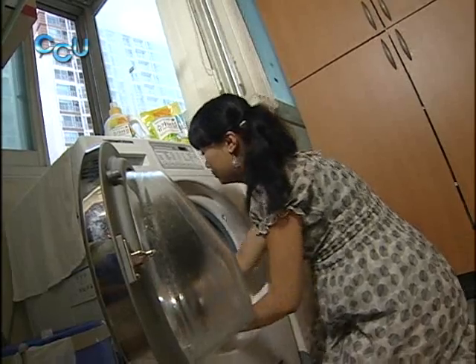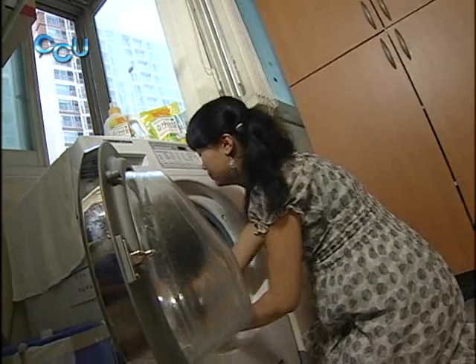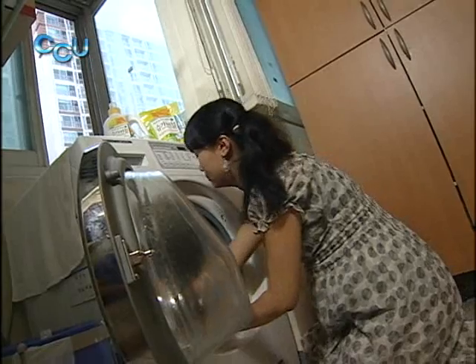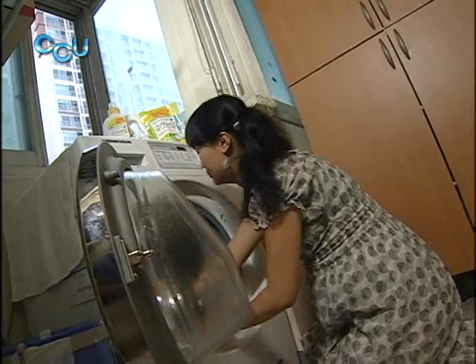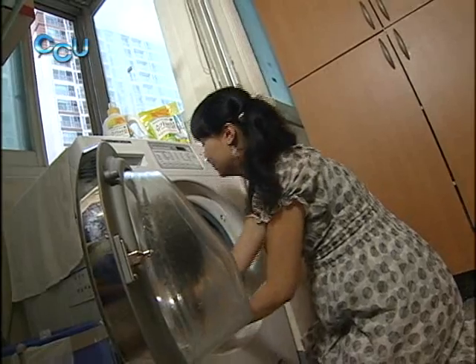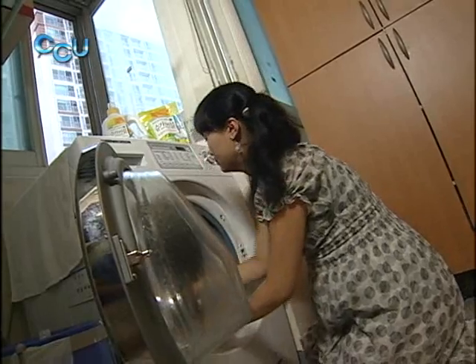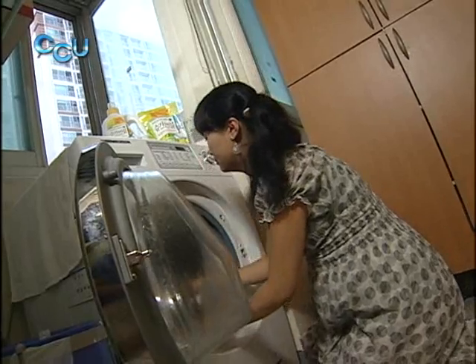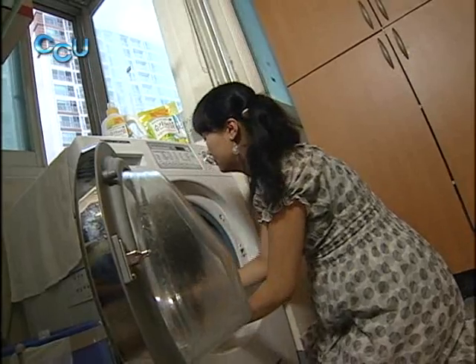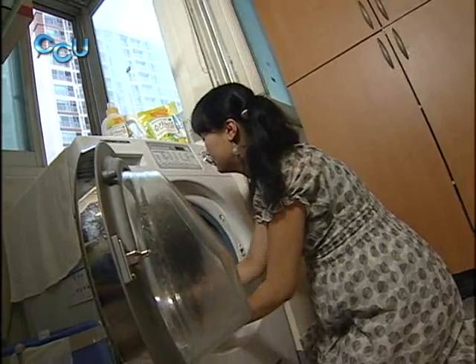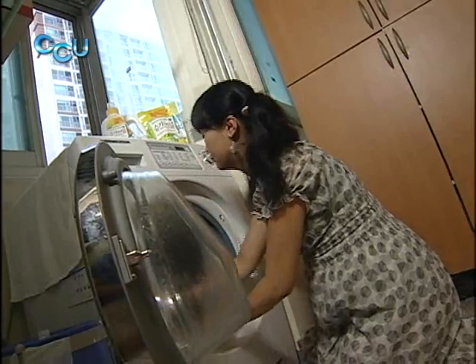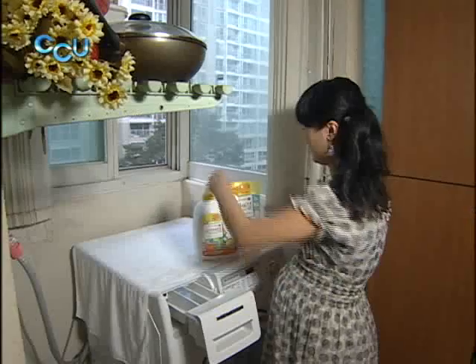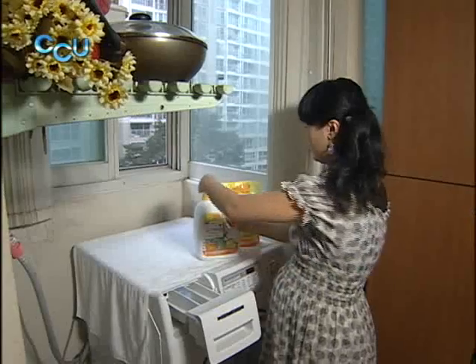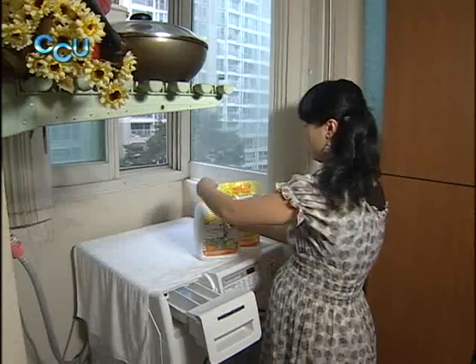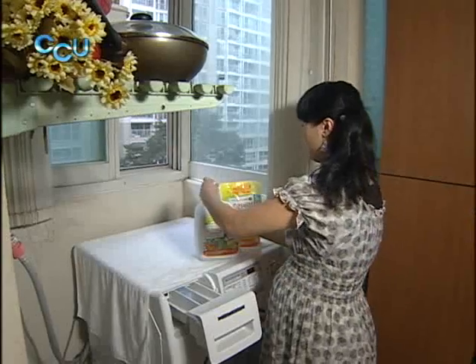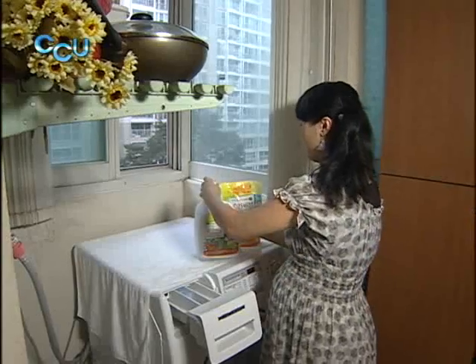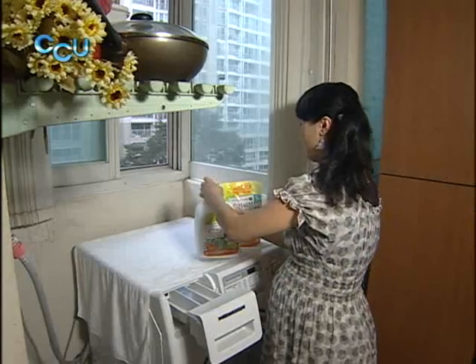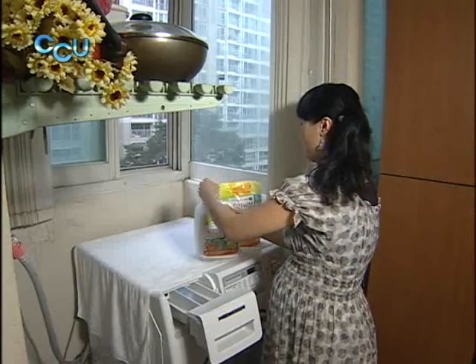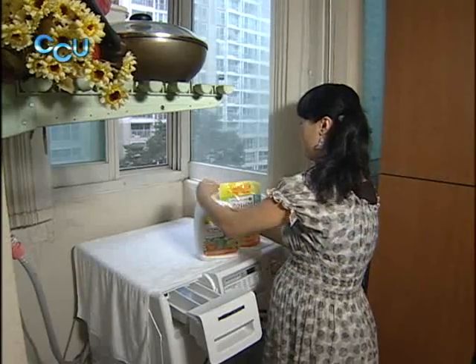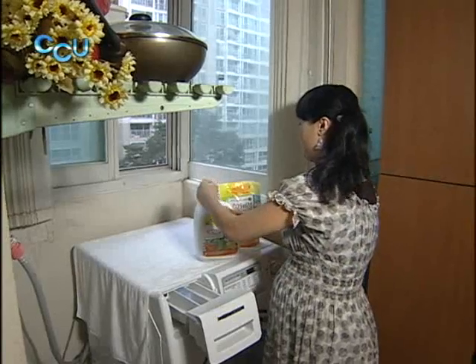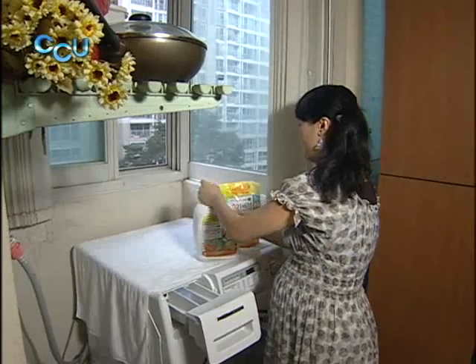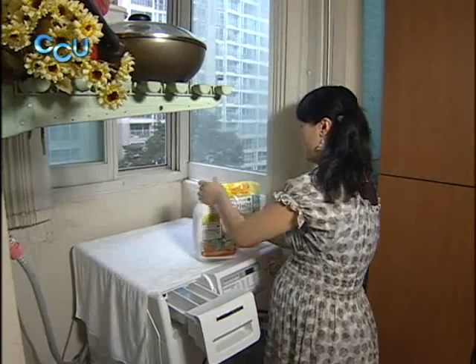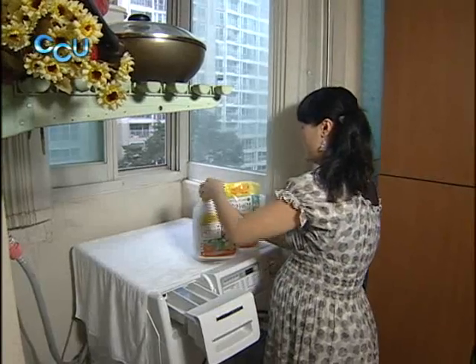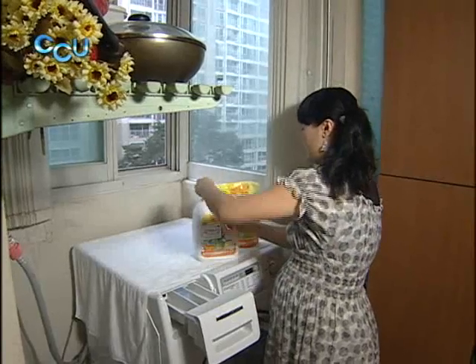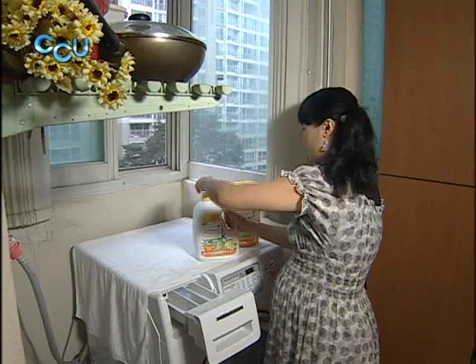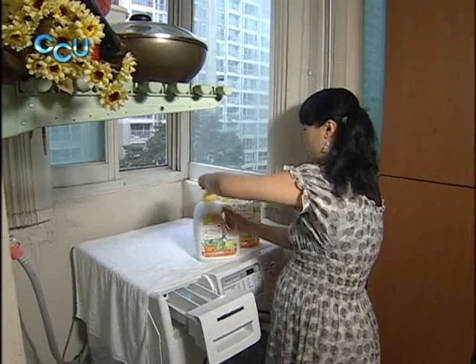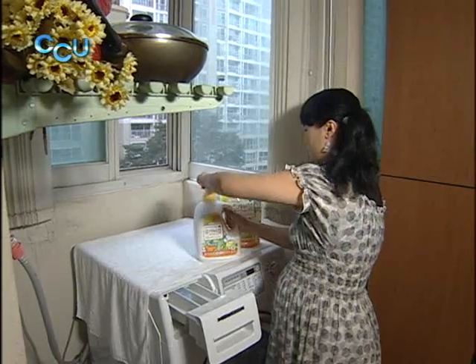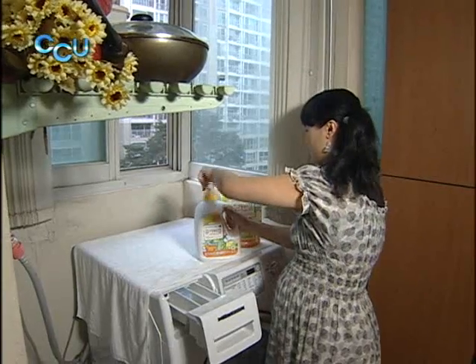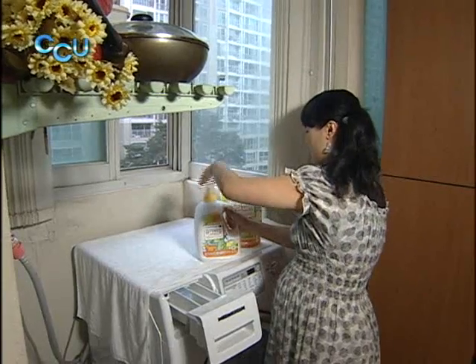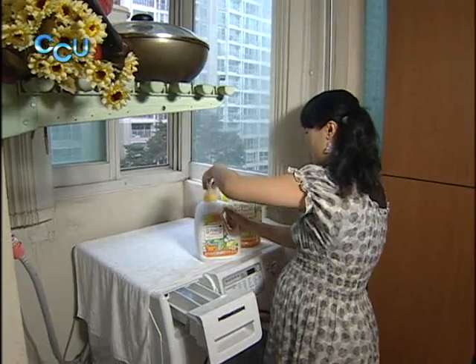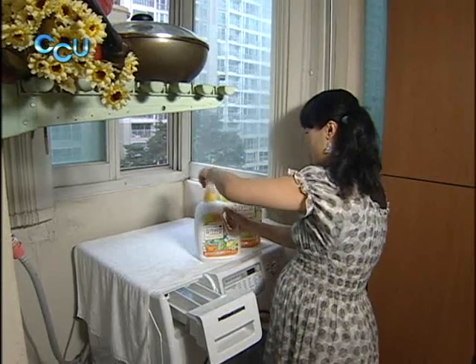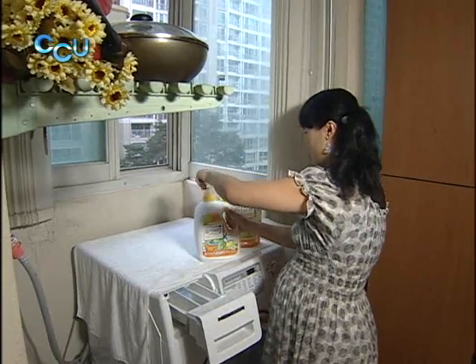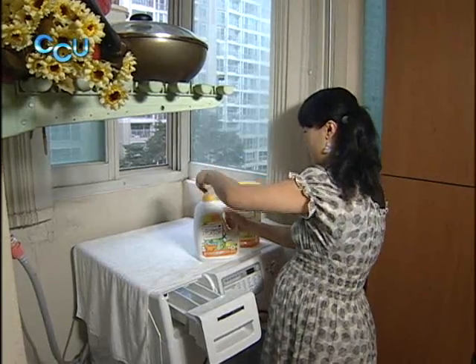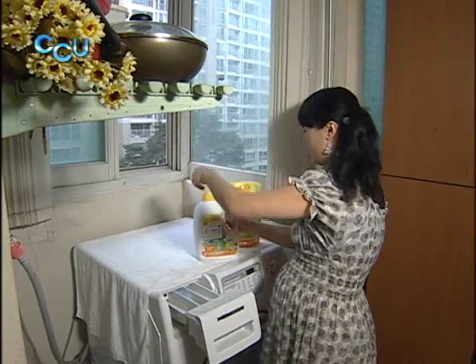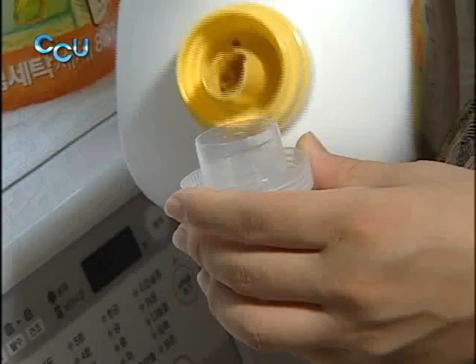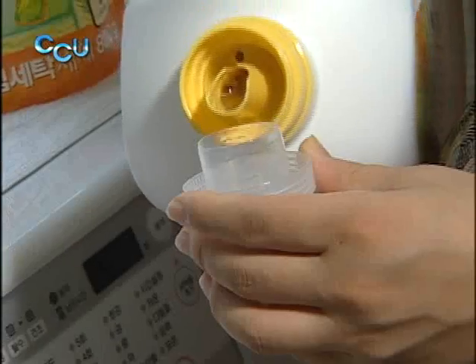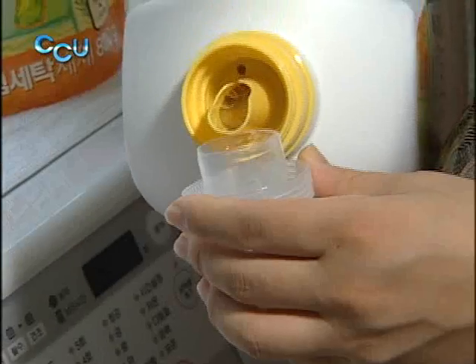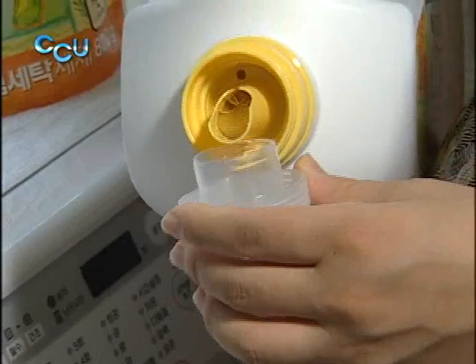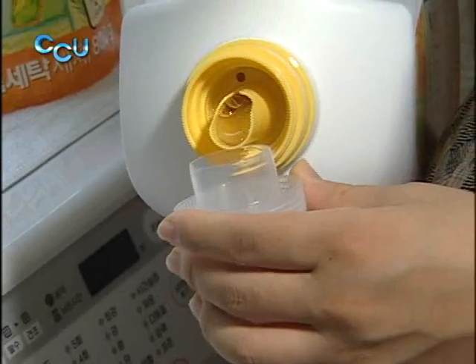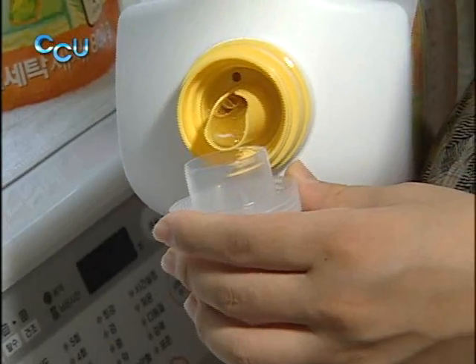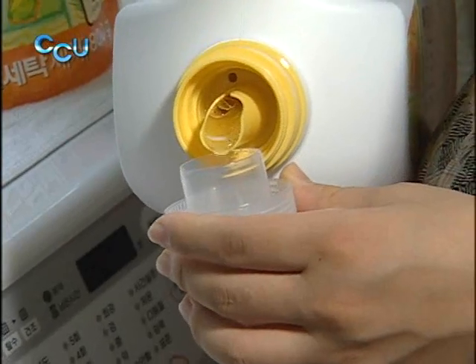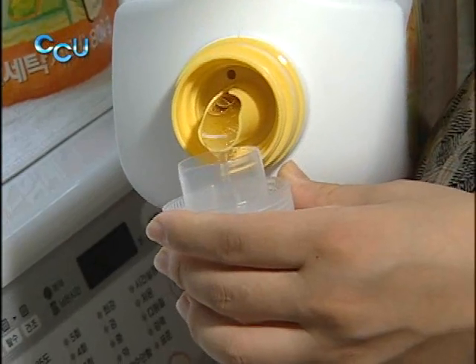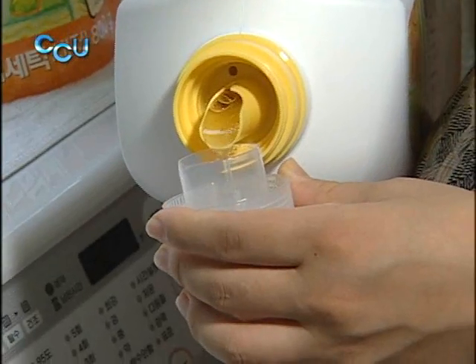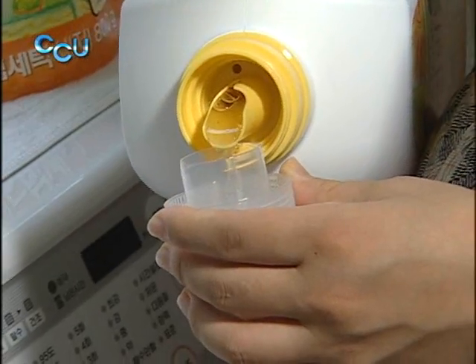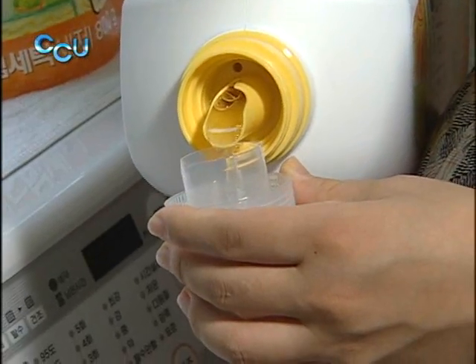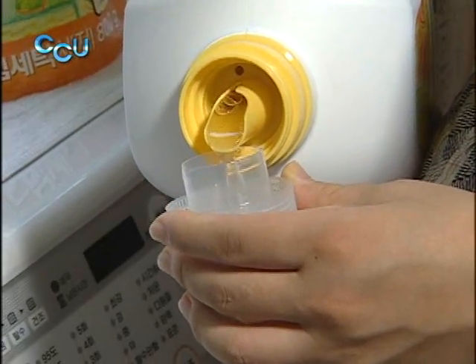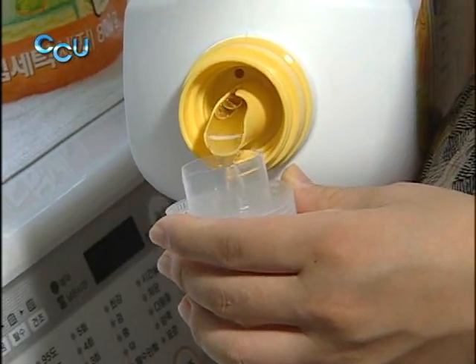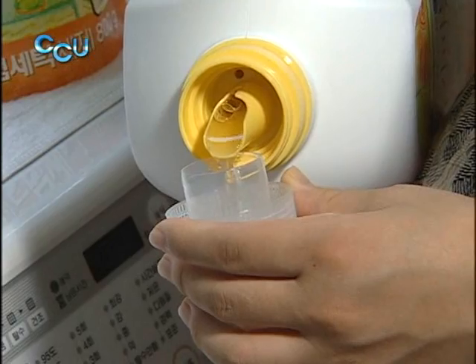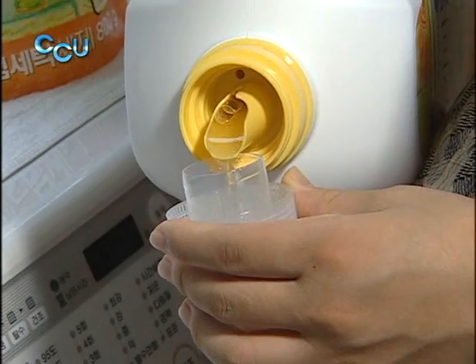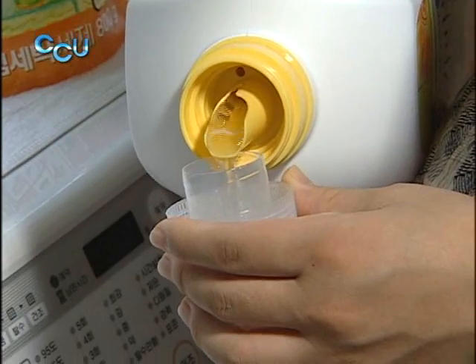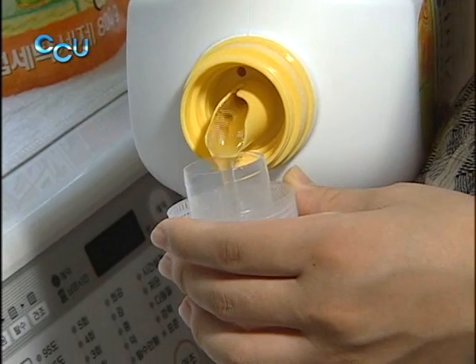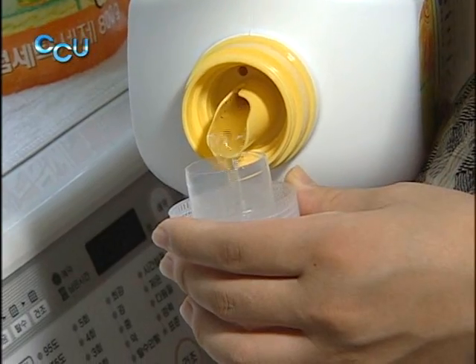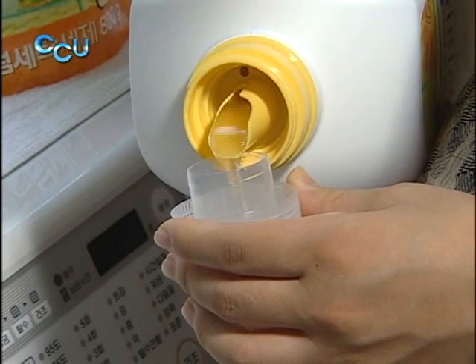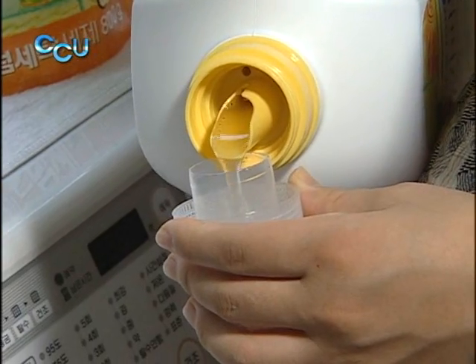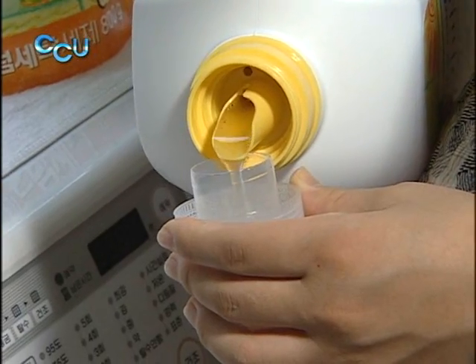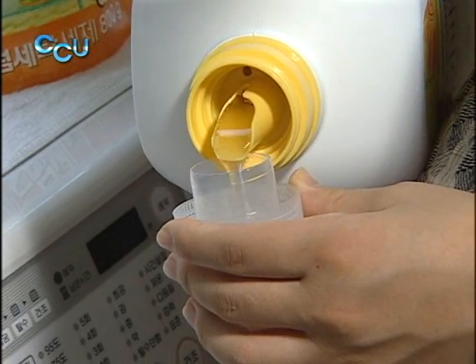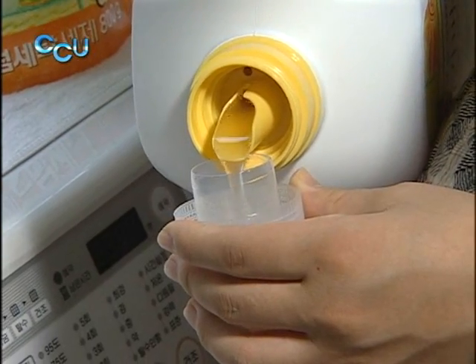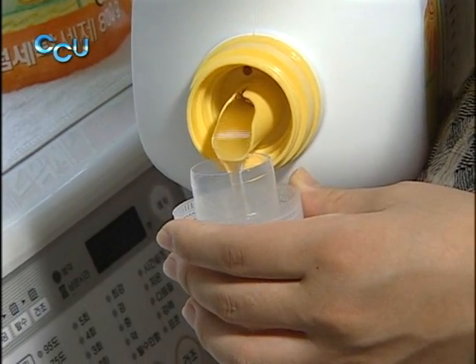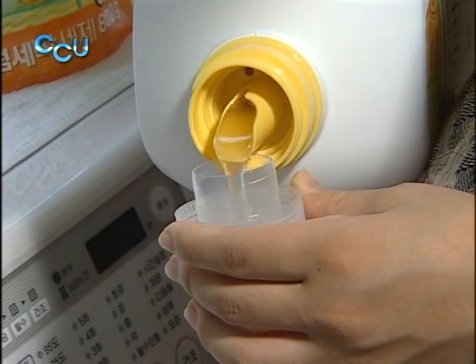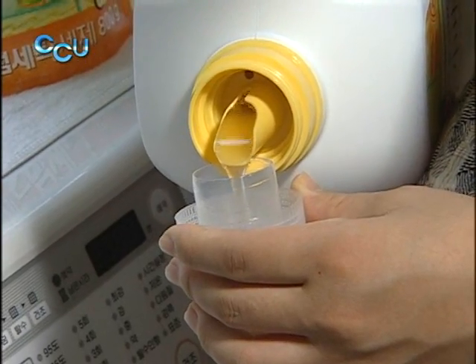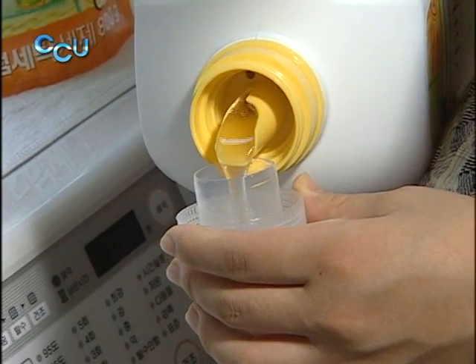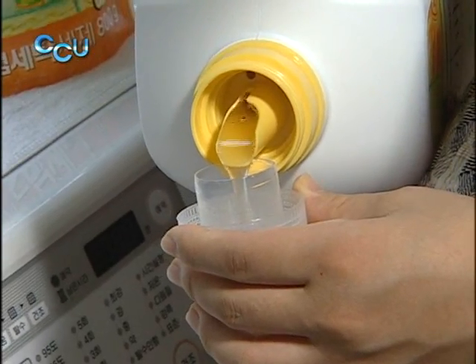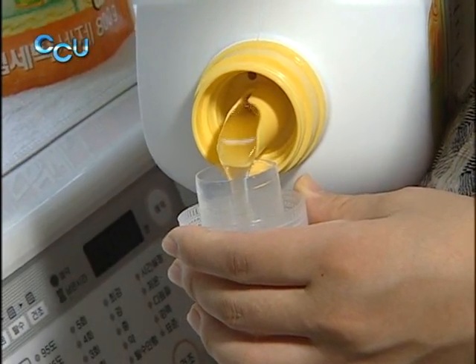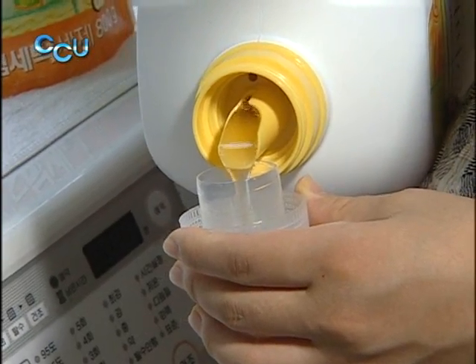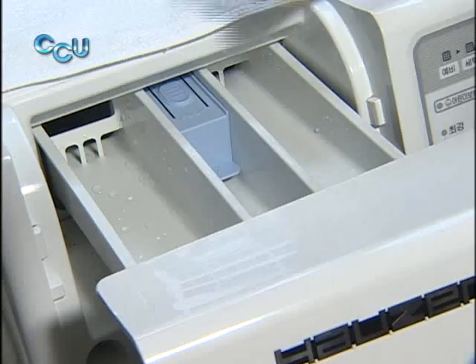Recently, the company has developed a detergent for drum washing machines. It leaves no residue on clothes and doesn't irritate the skin.